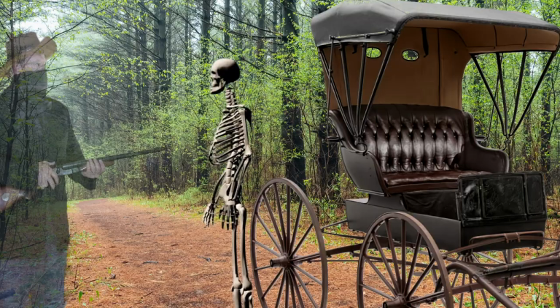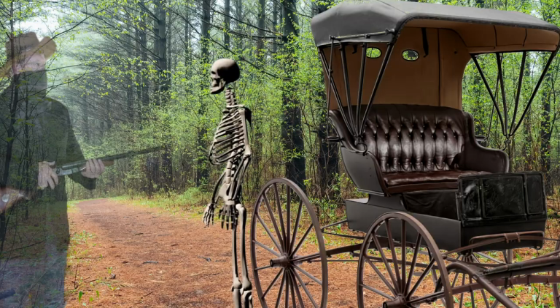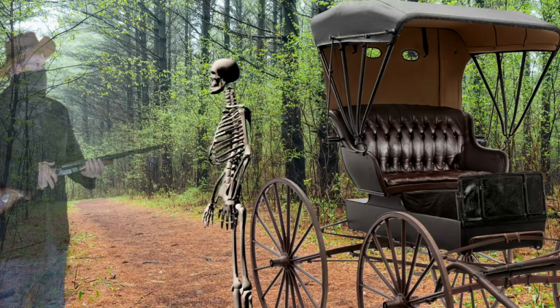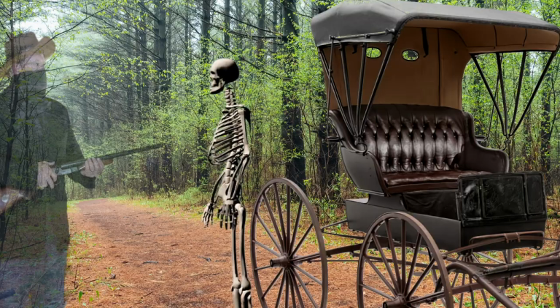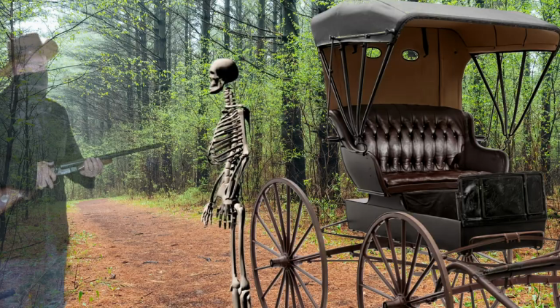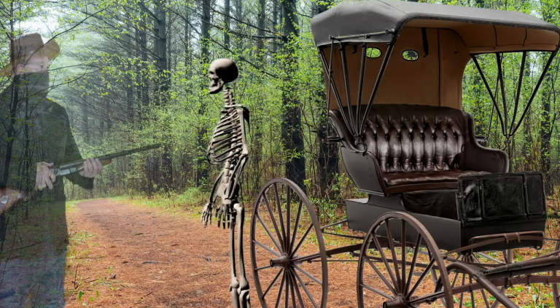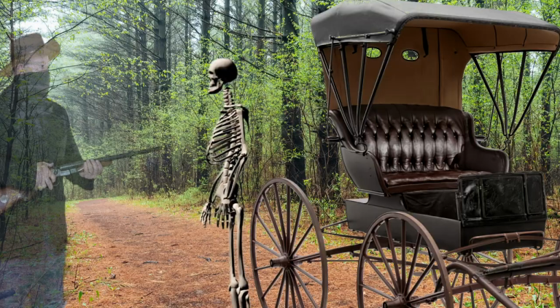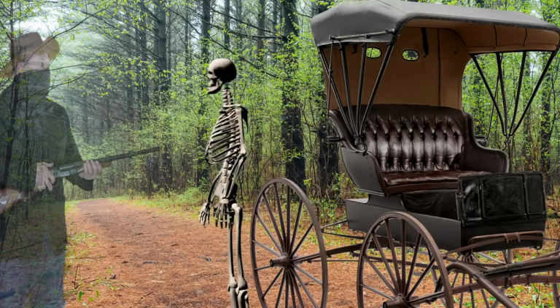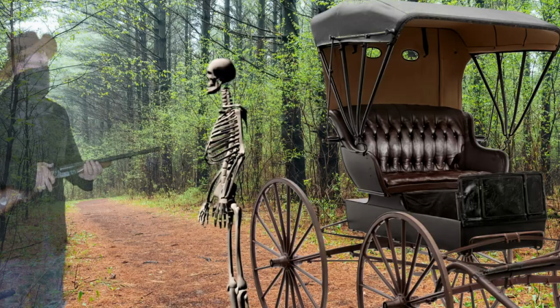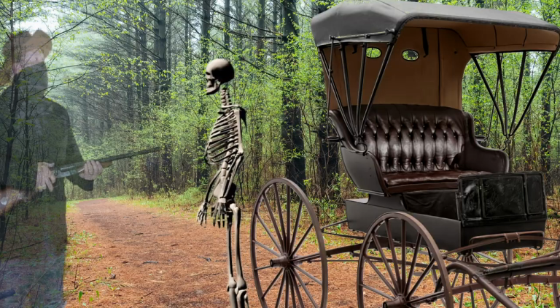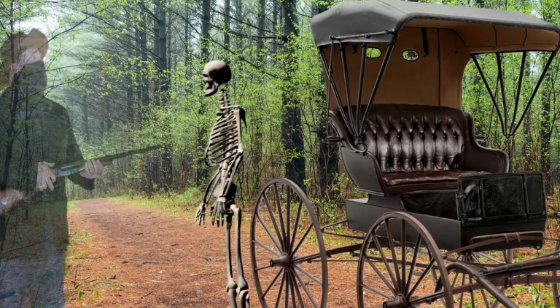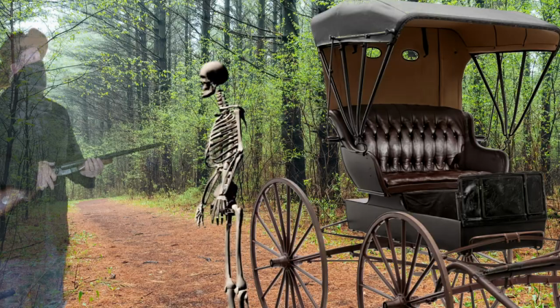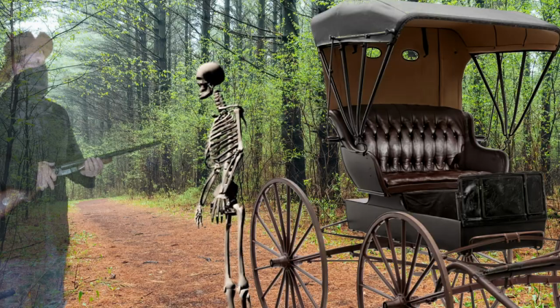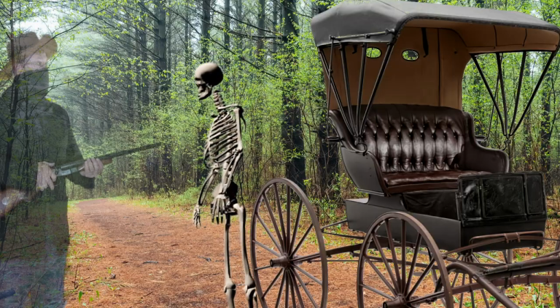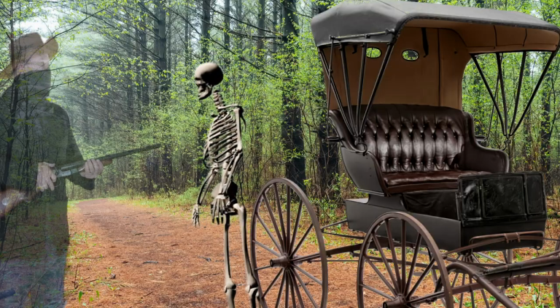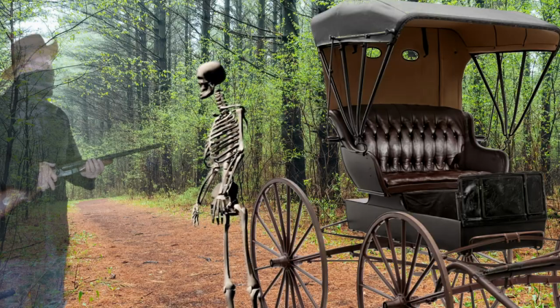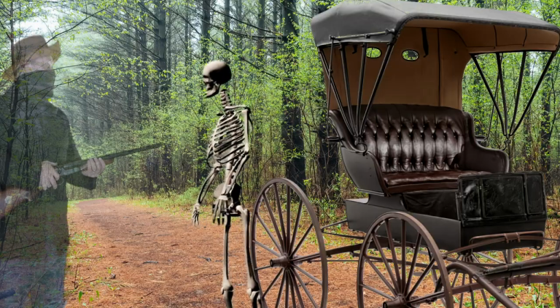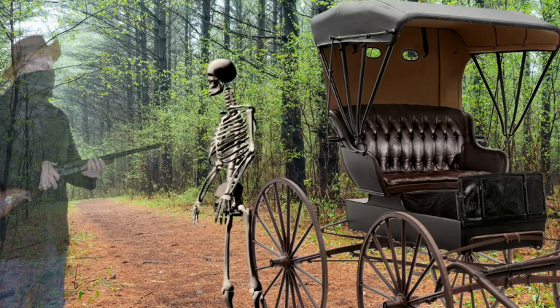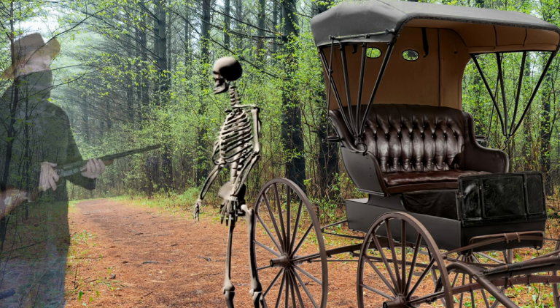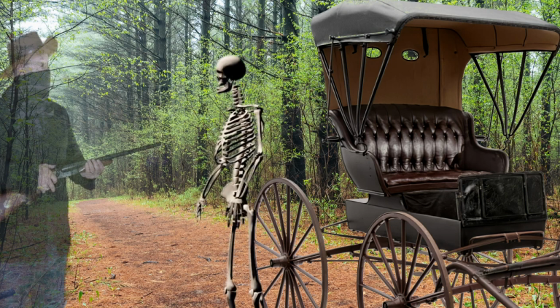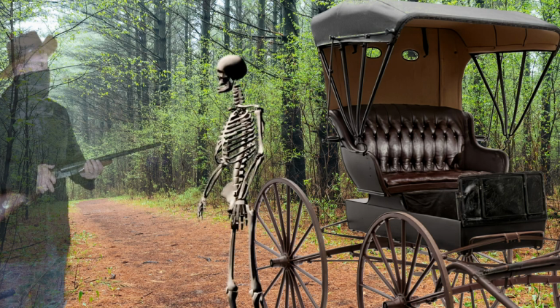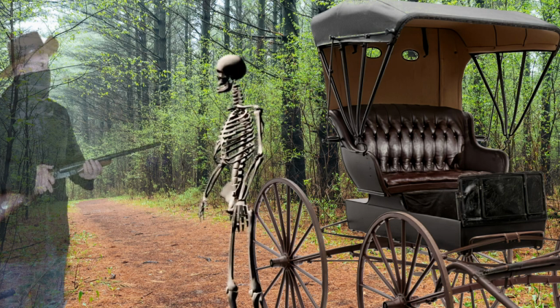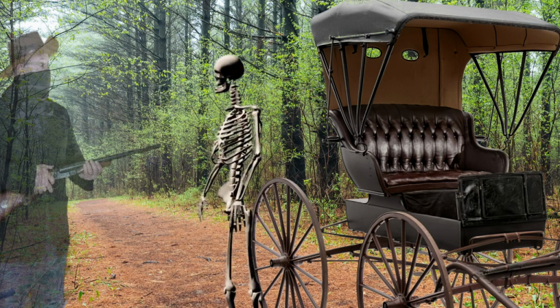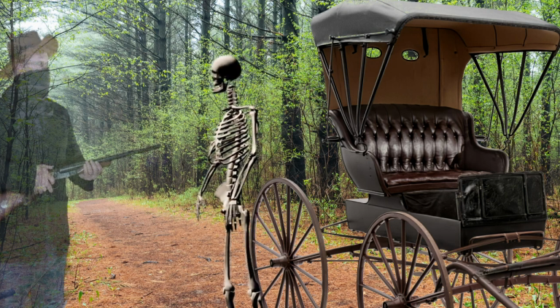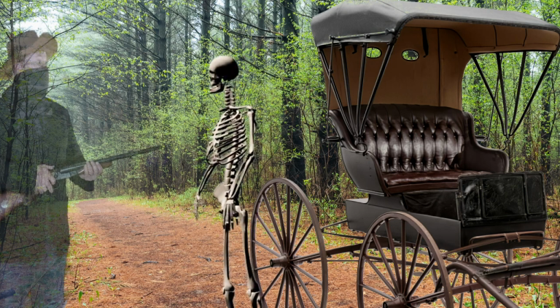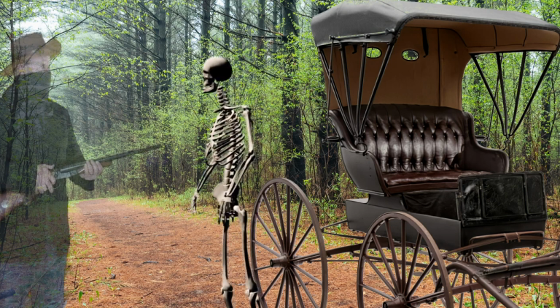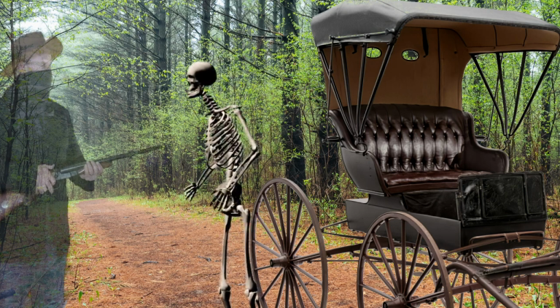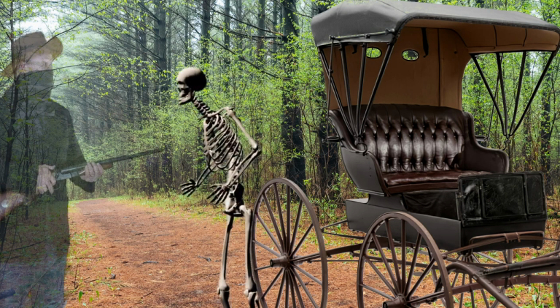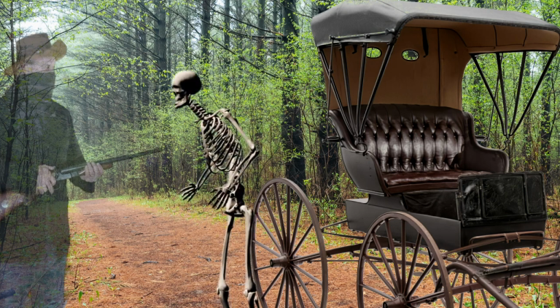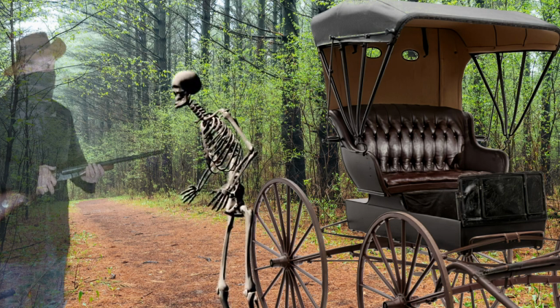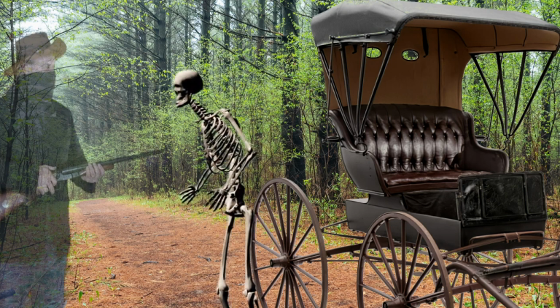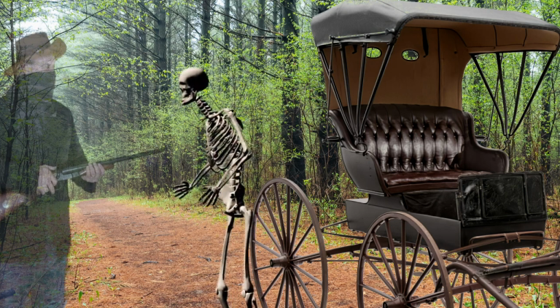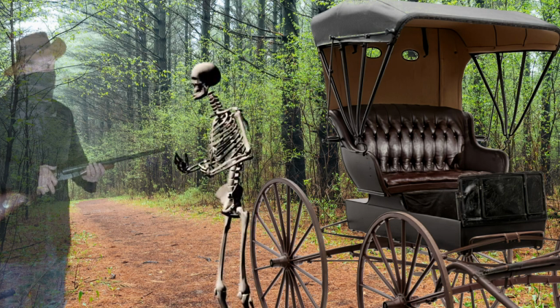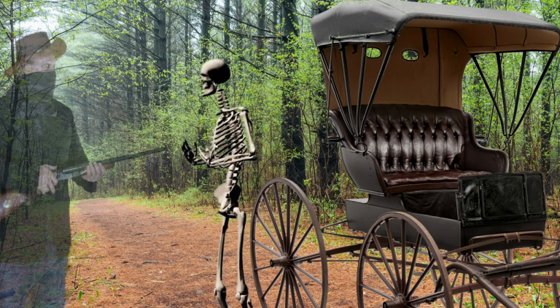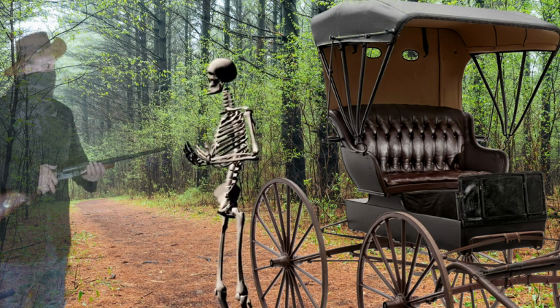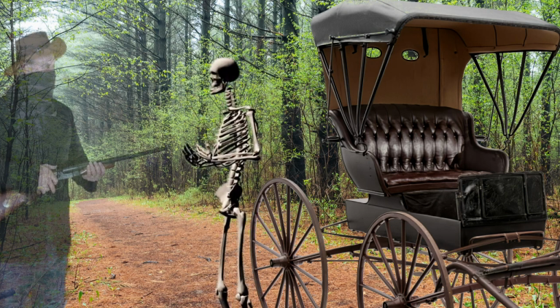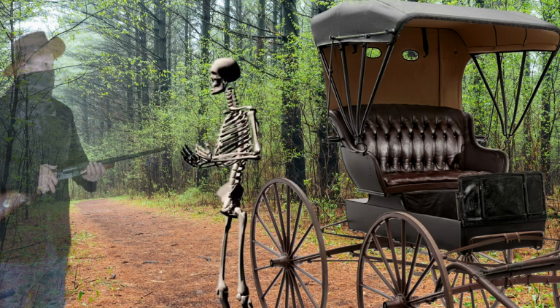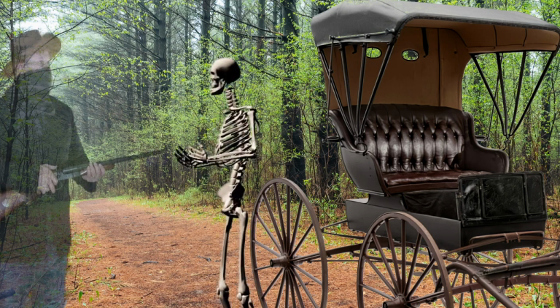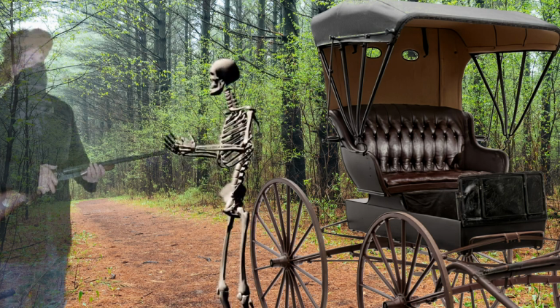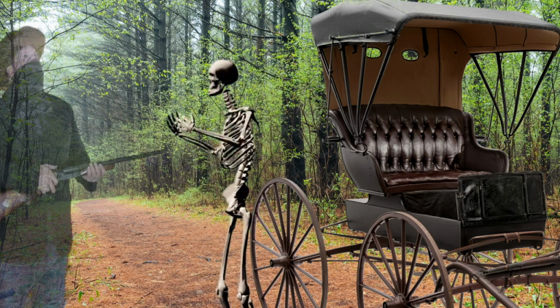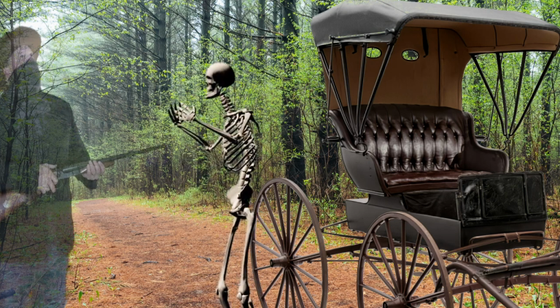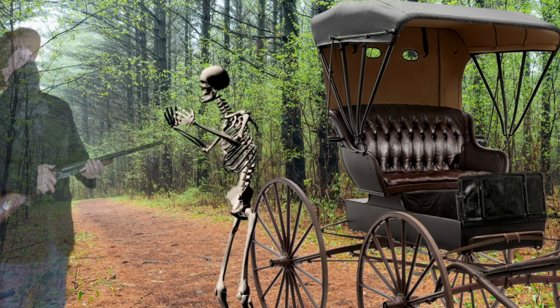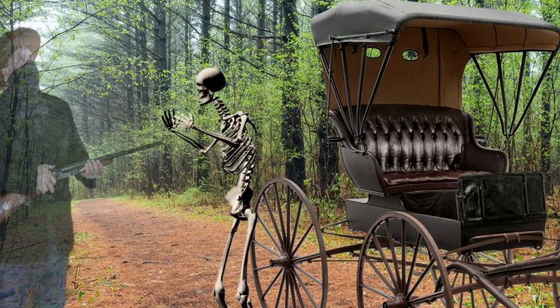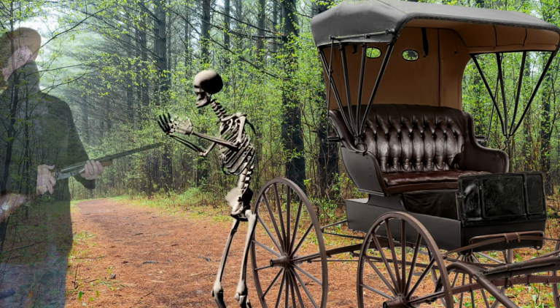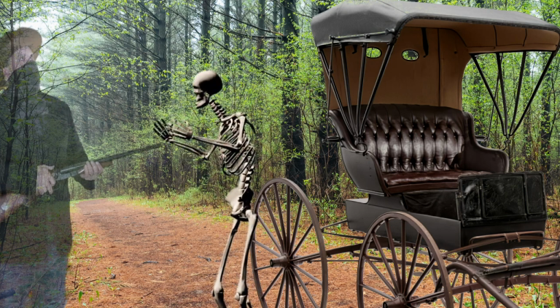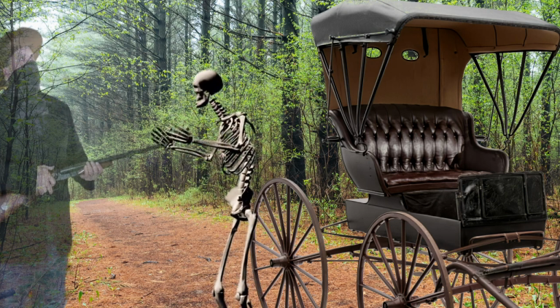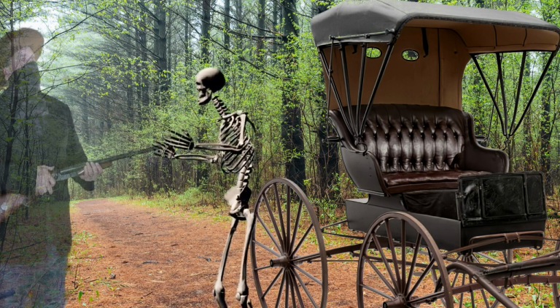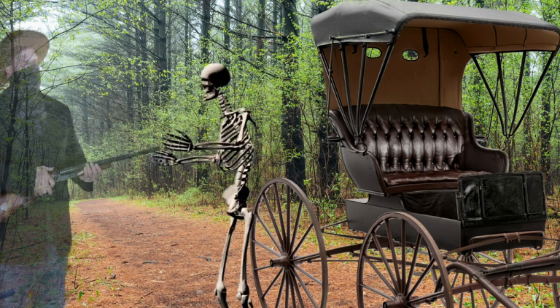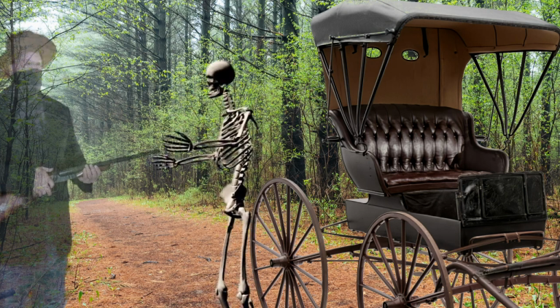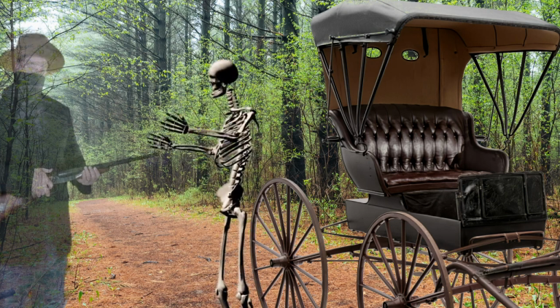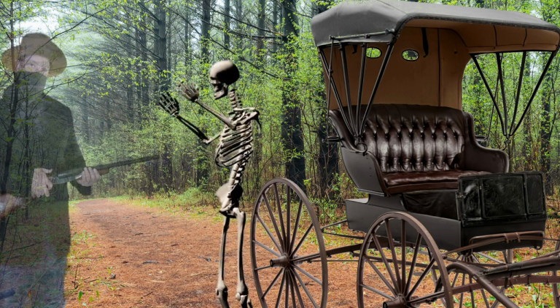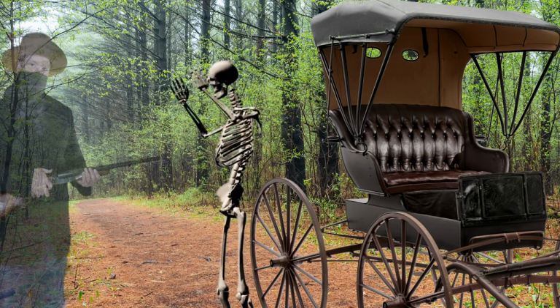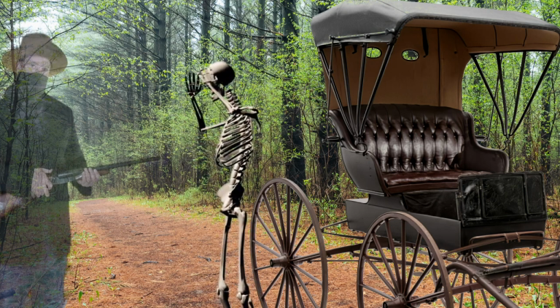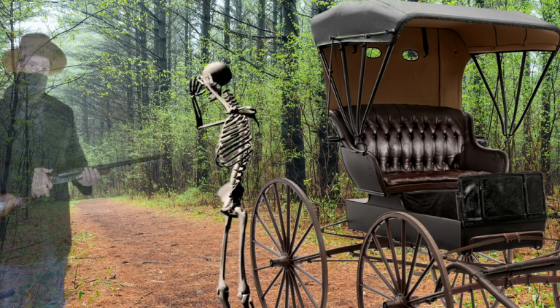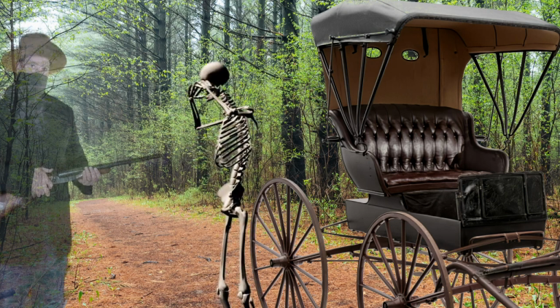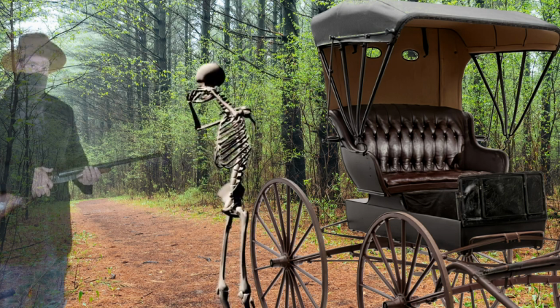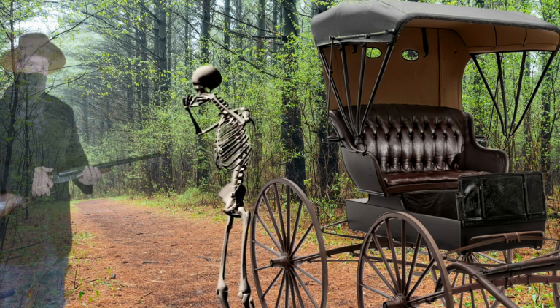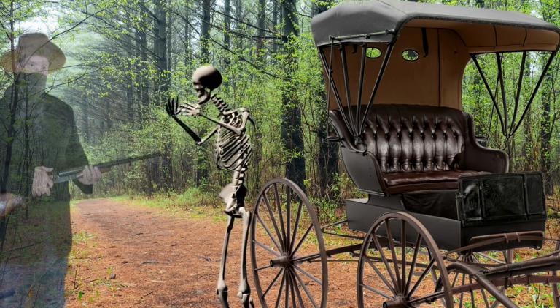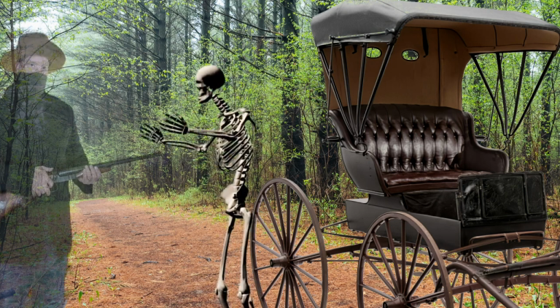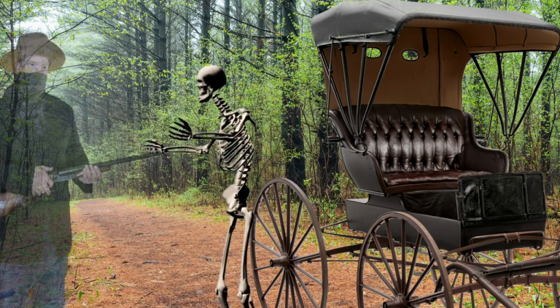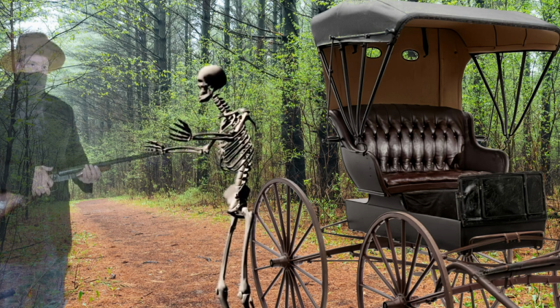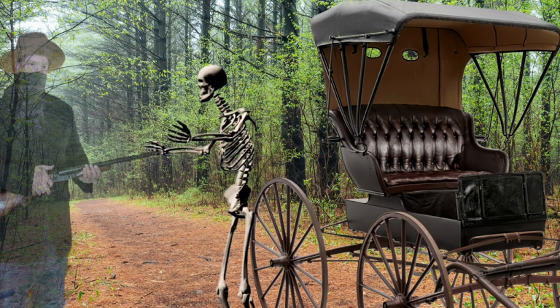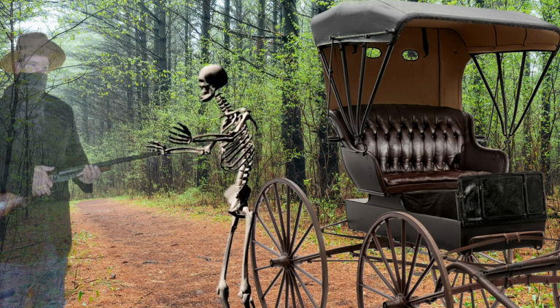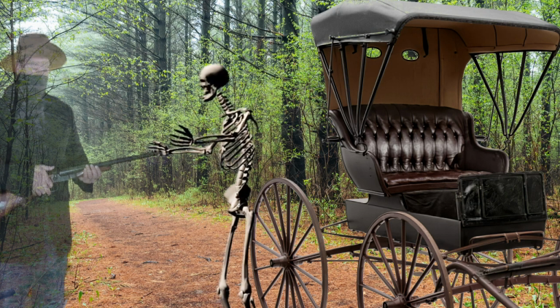I know it's not a stagecoach, you silly fool. Hand it over. Why does everybody have to be so difficult?